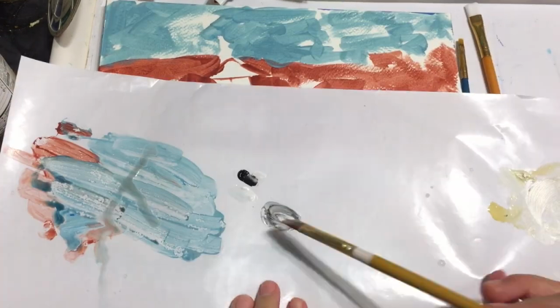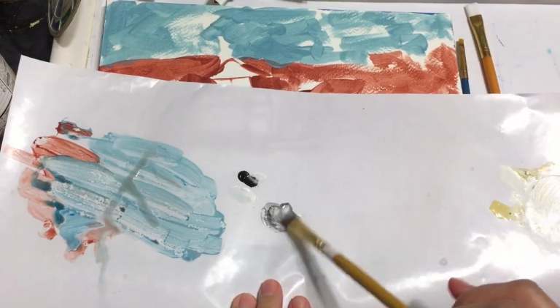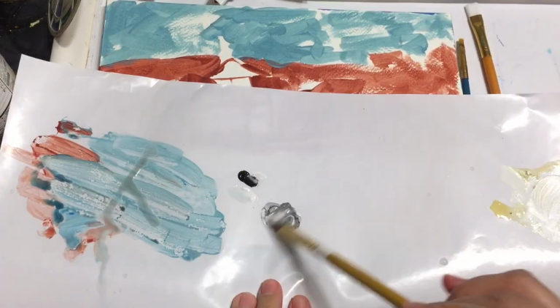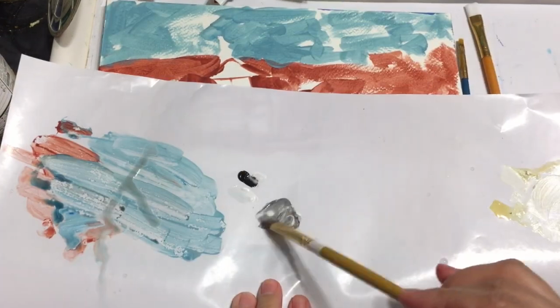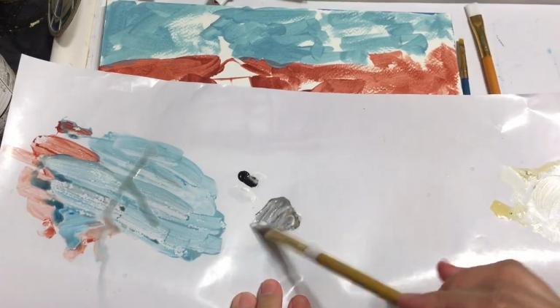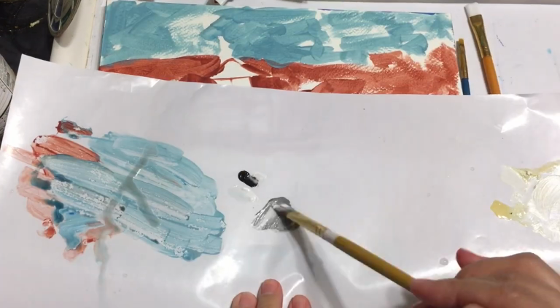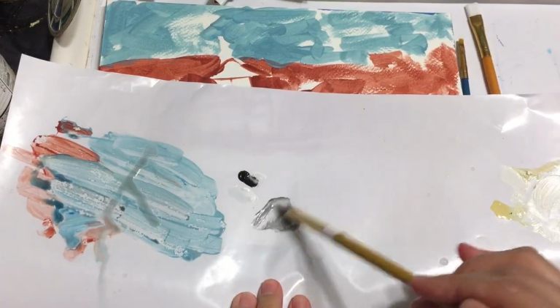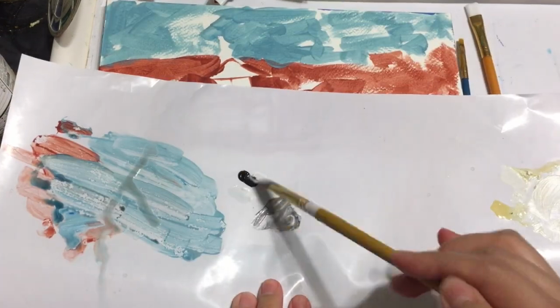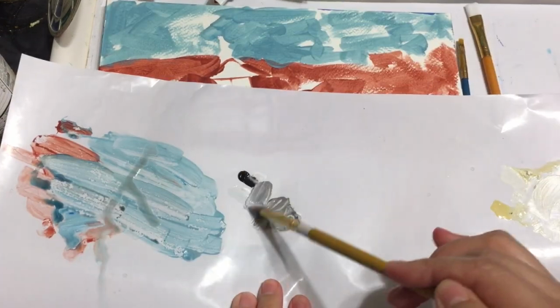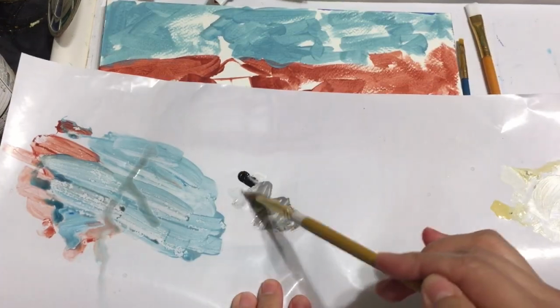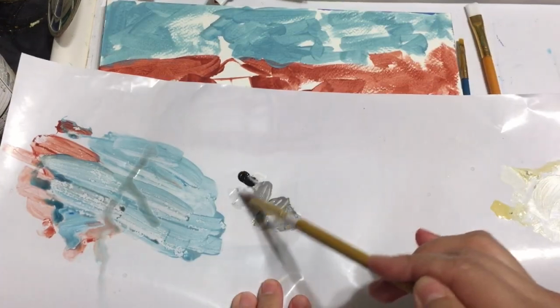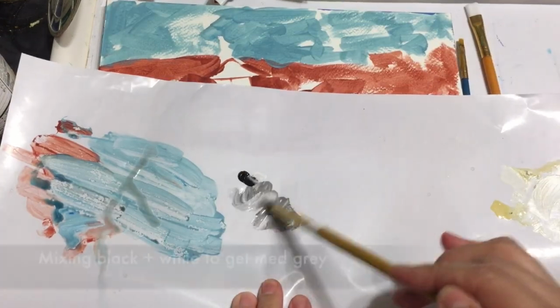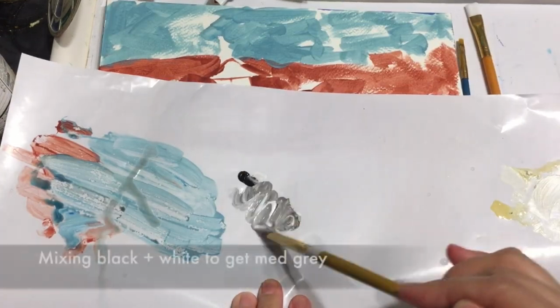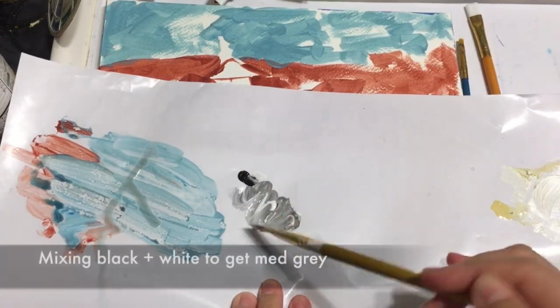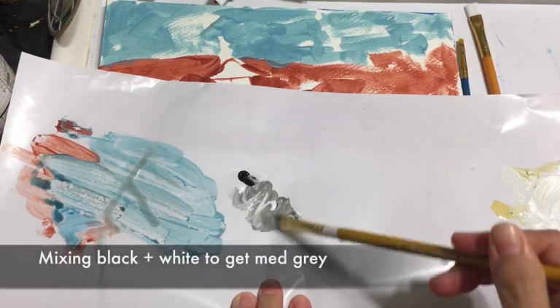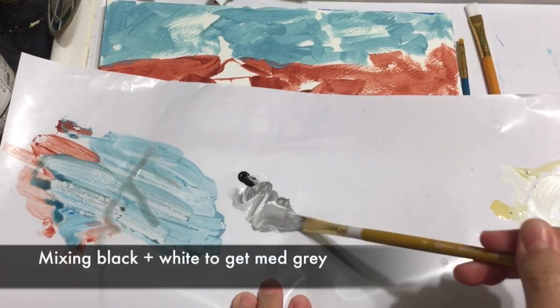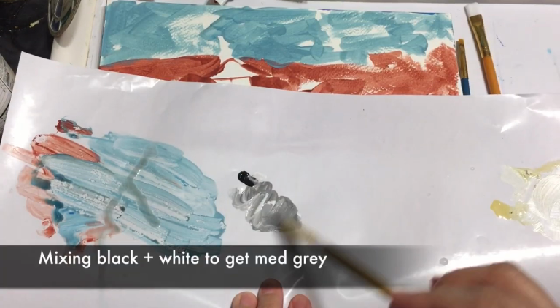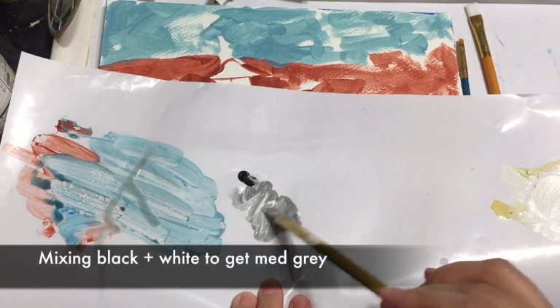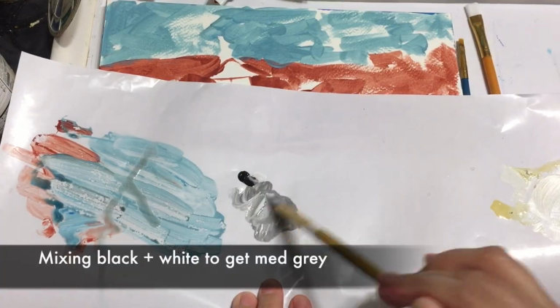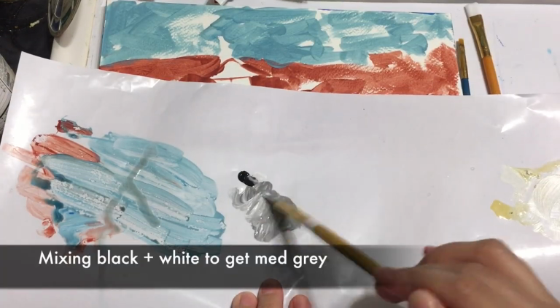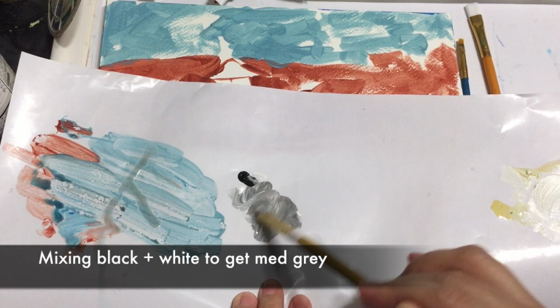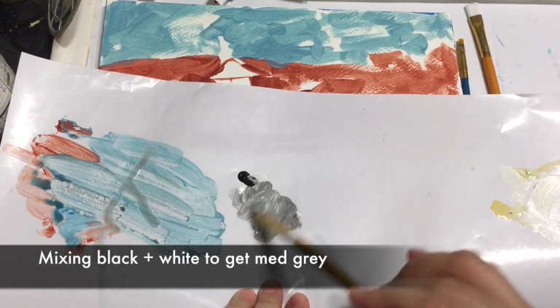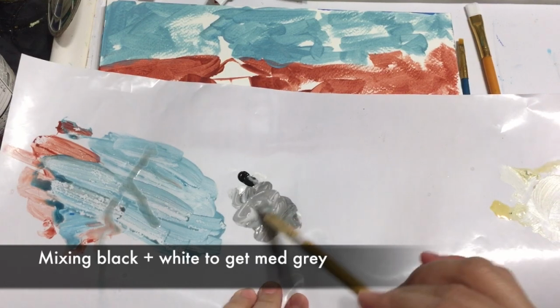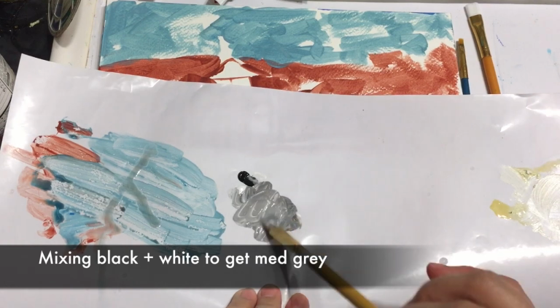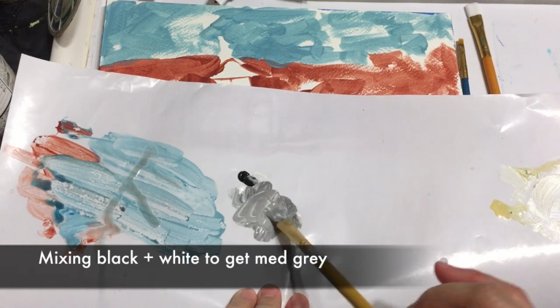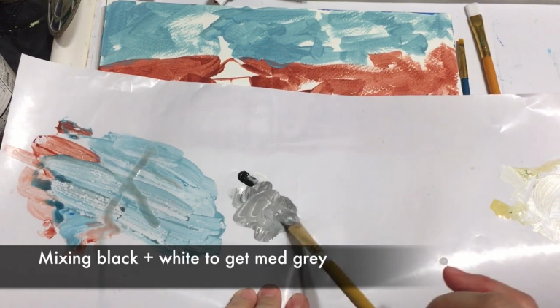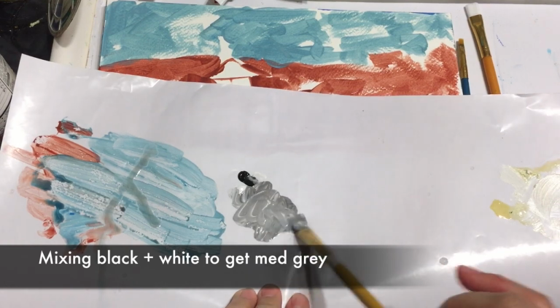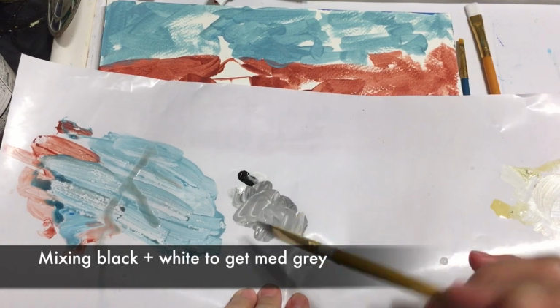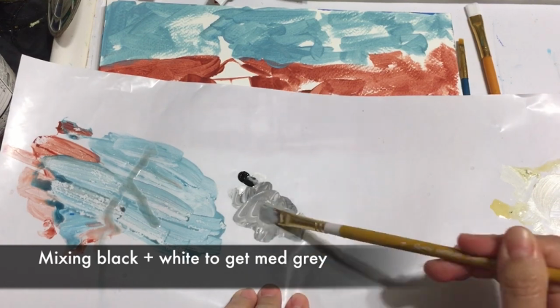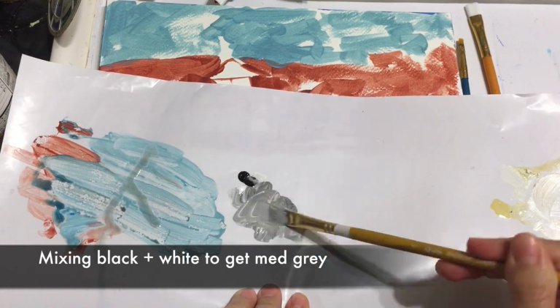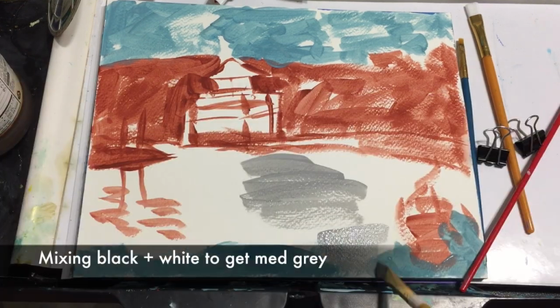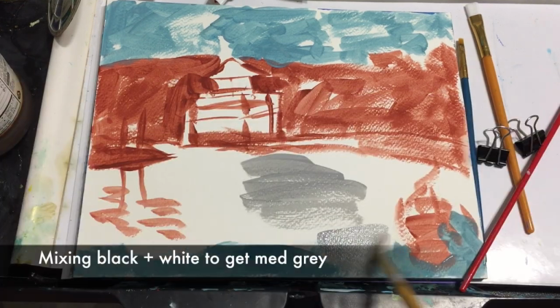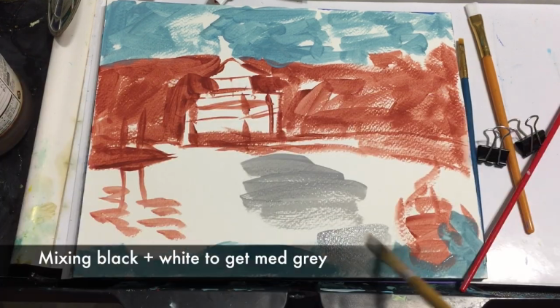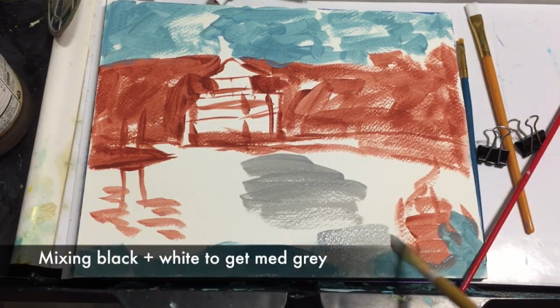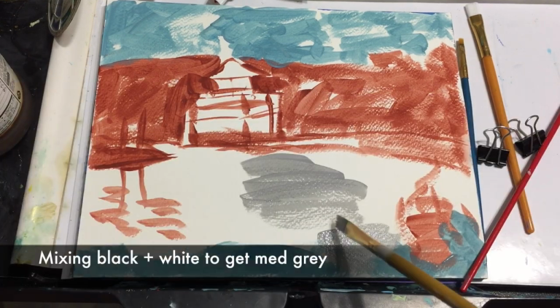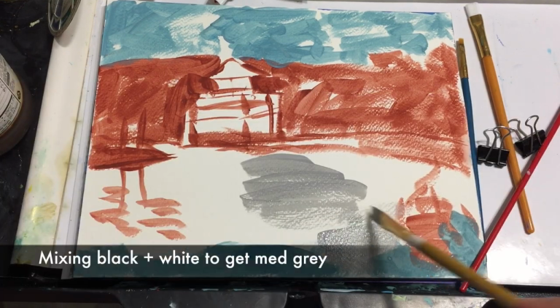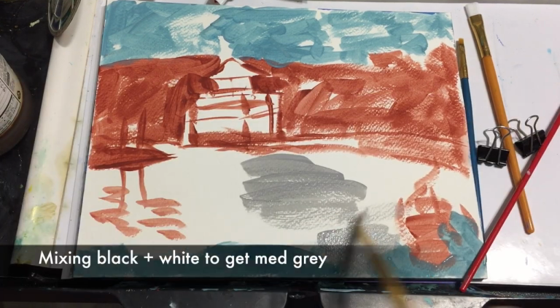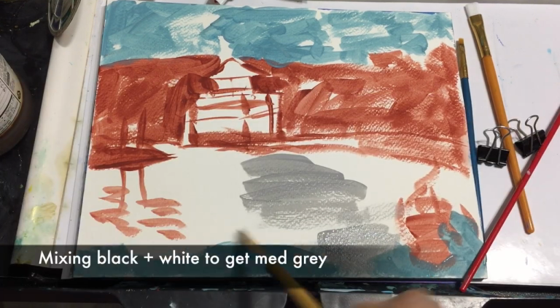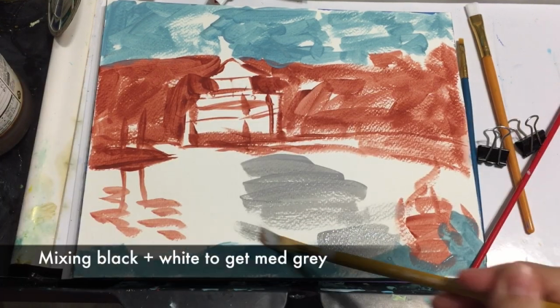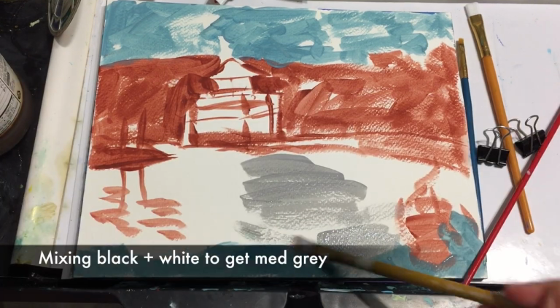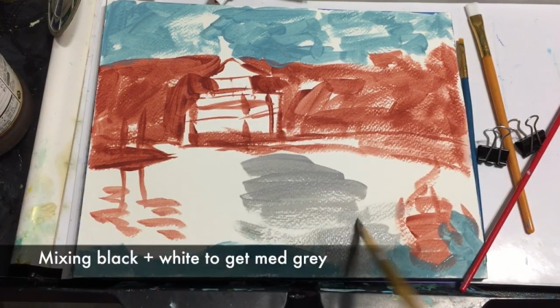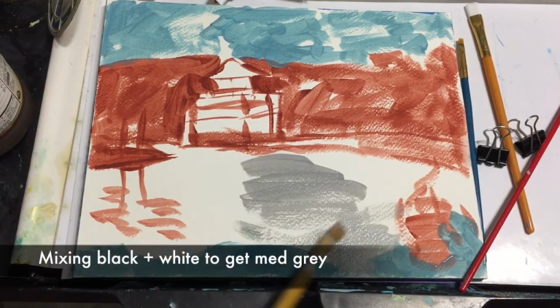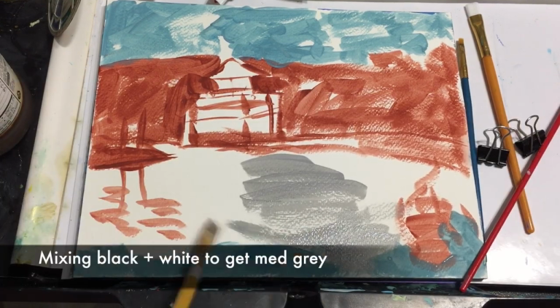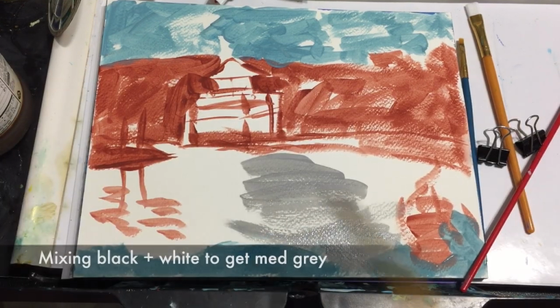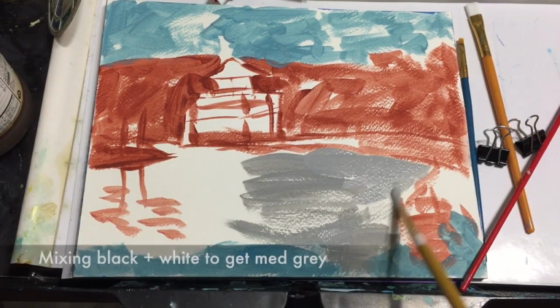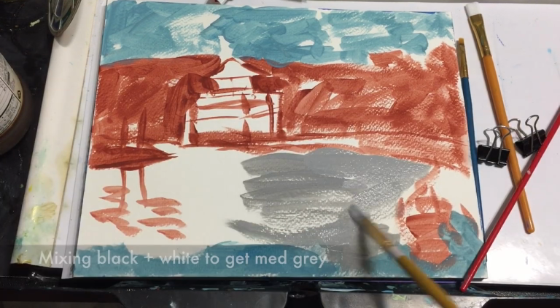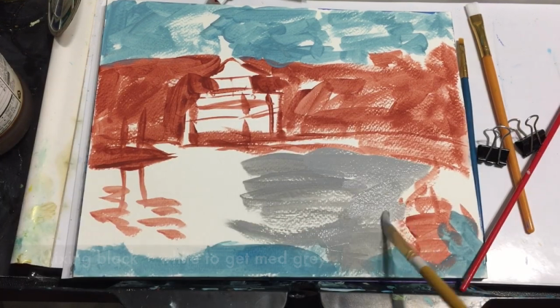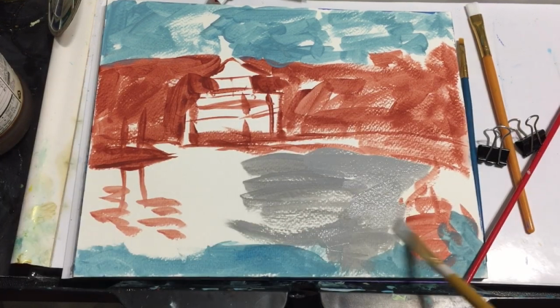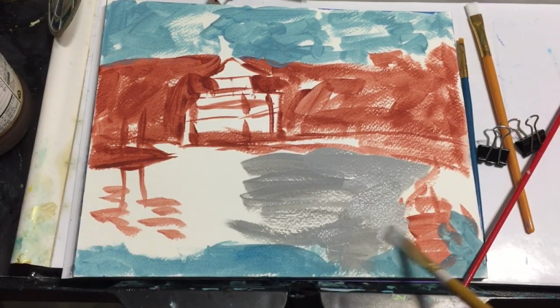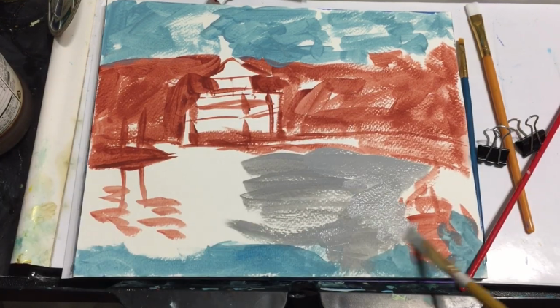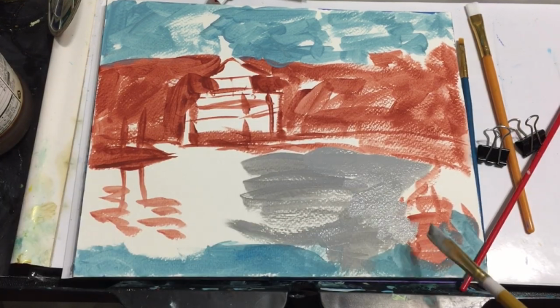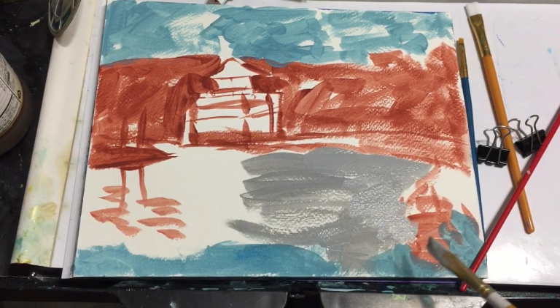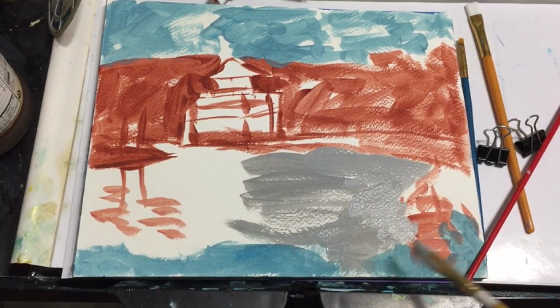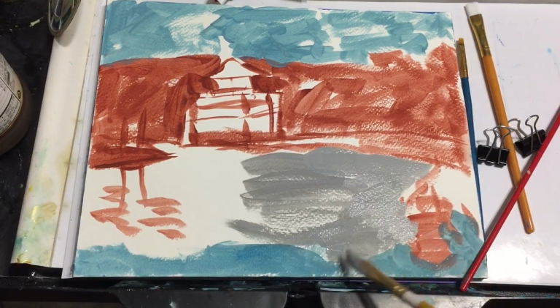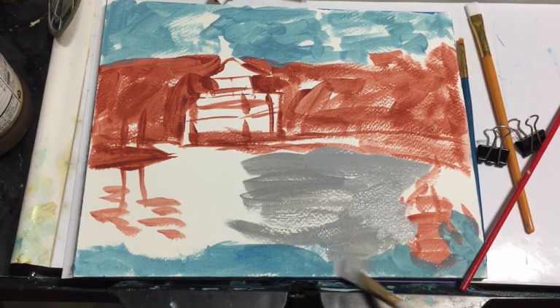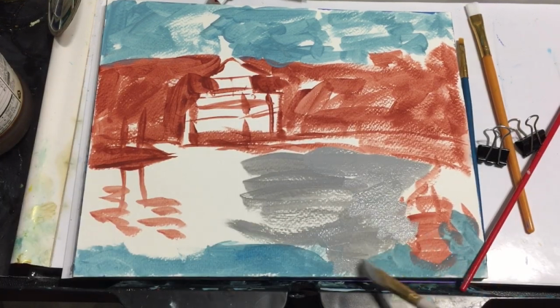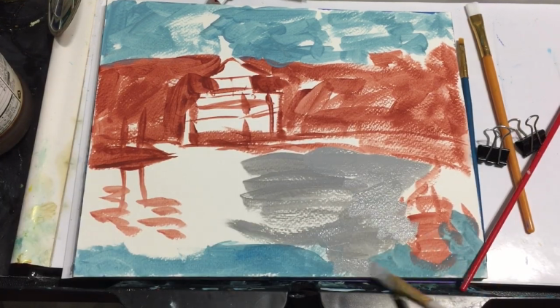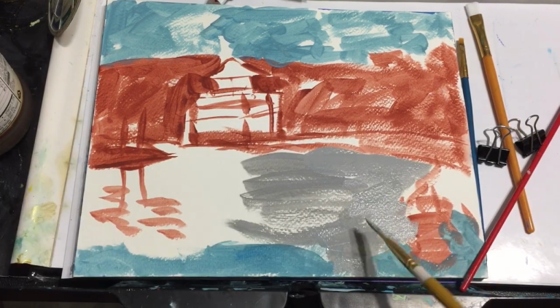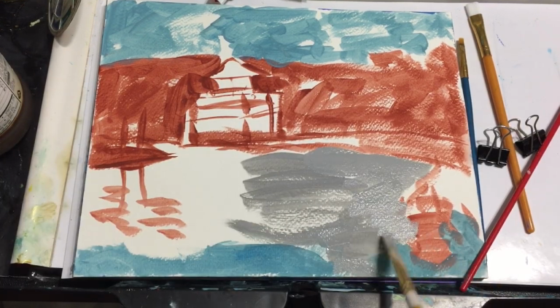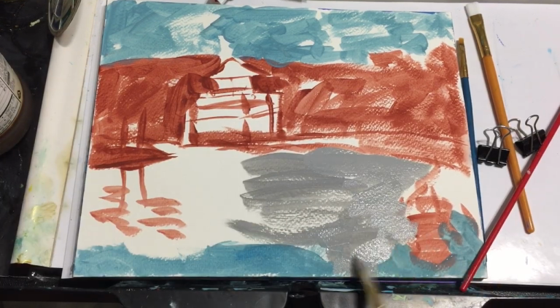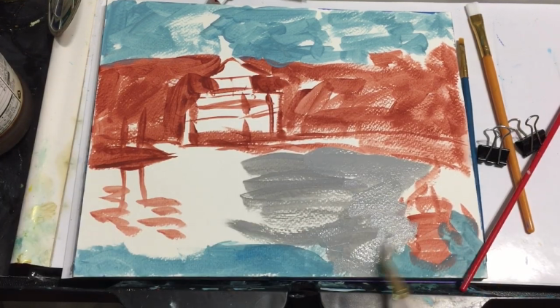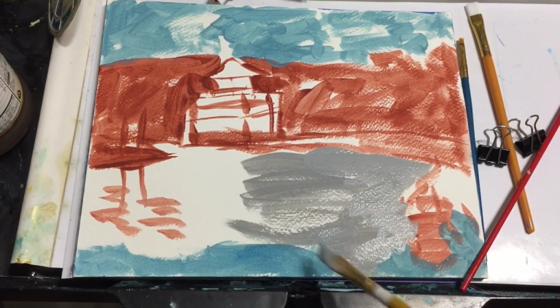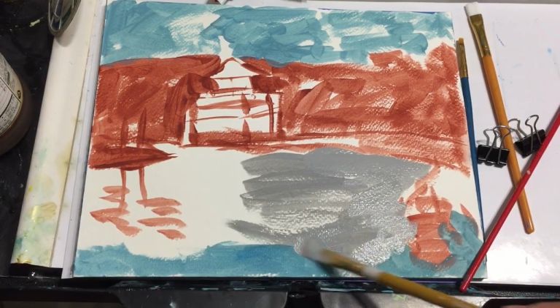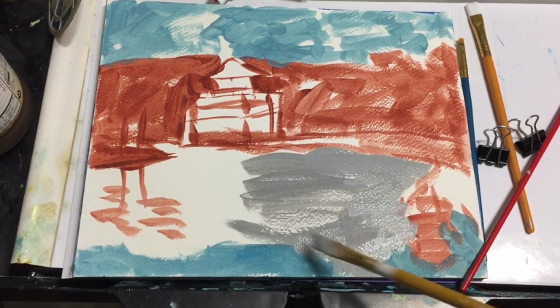Now I'm mixing black and white to get a medium gray. This is going to be the first coat for the water.